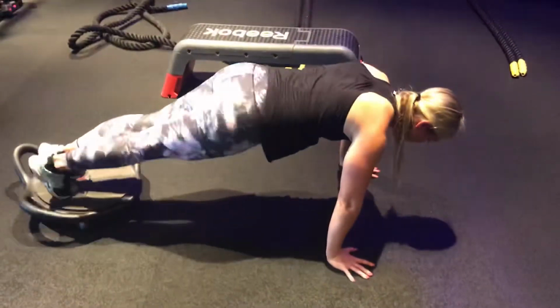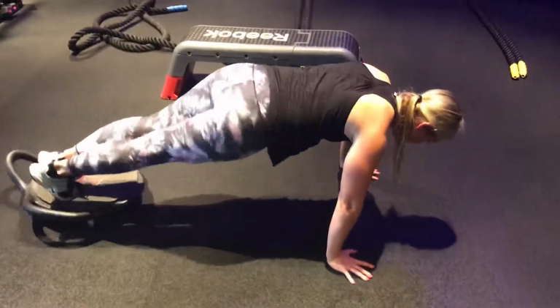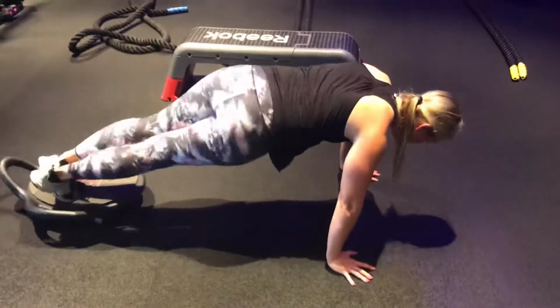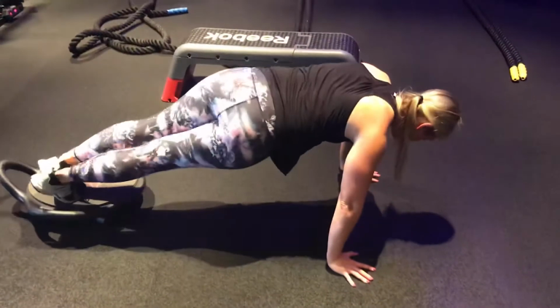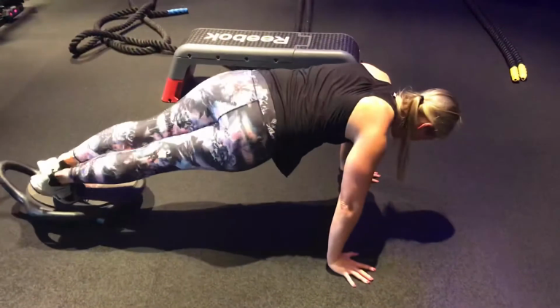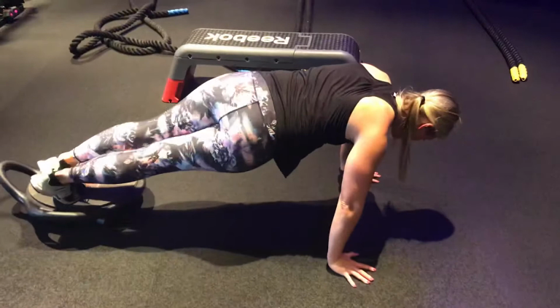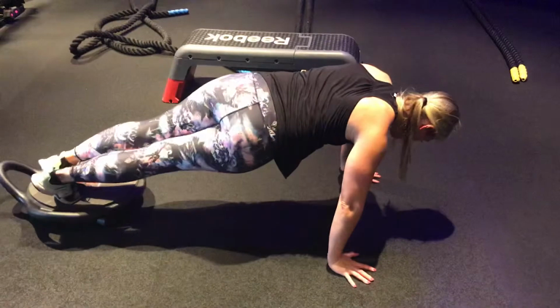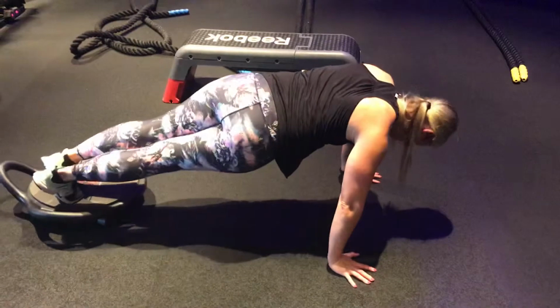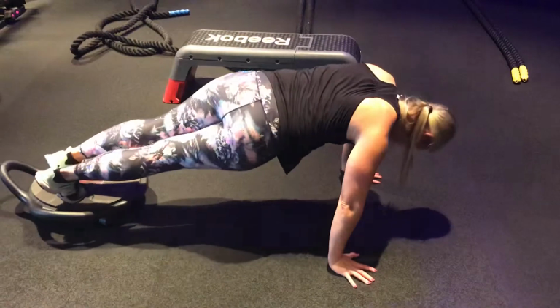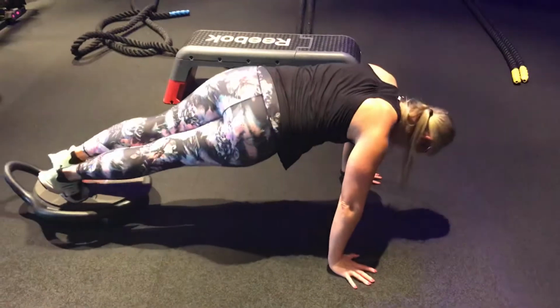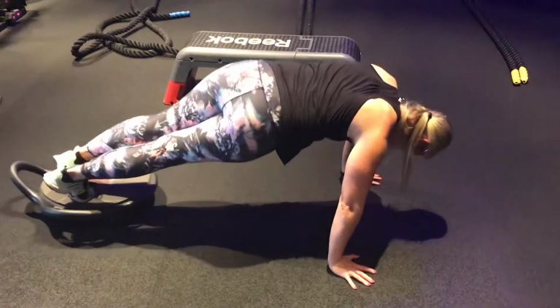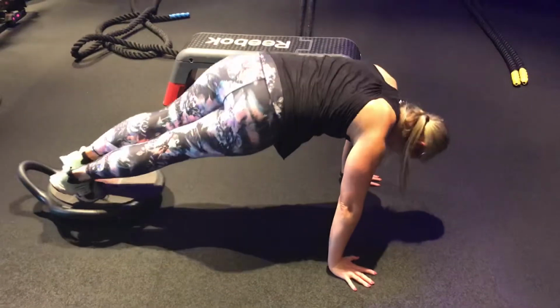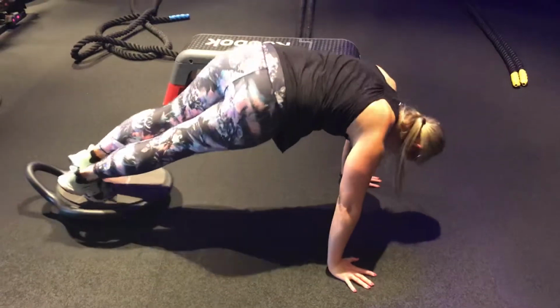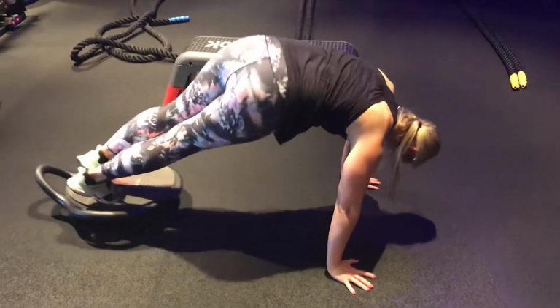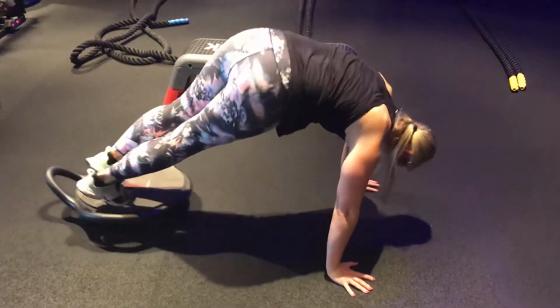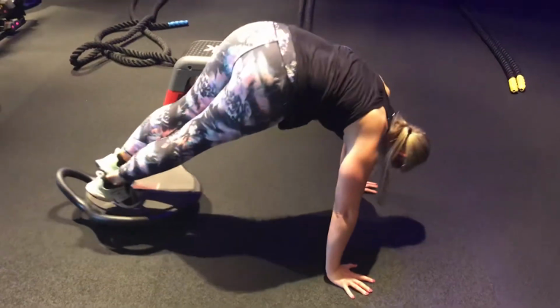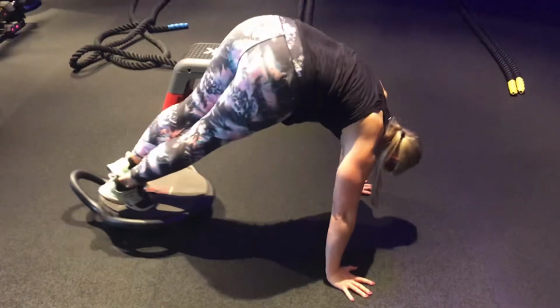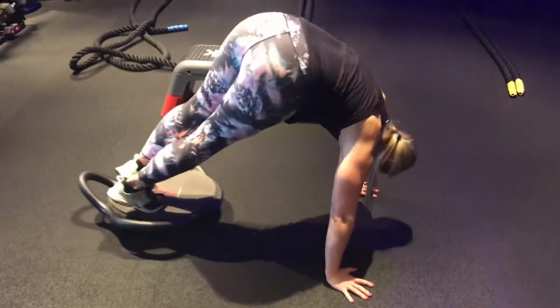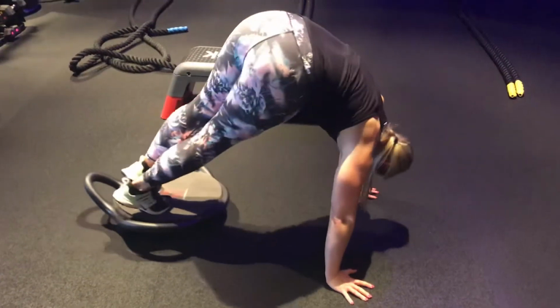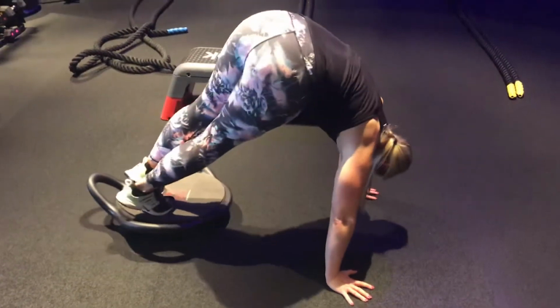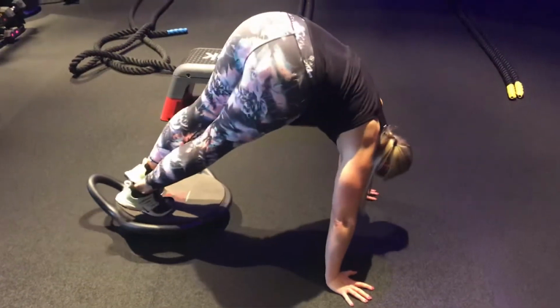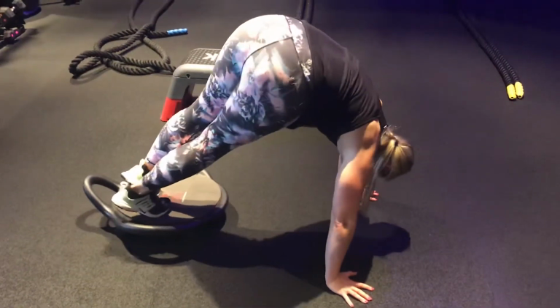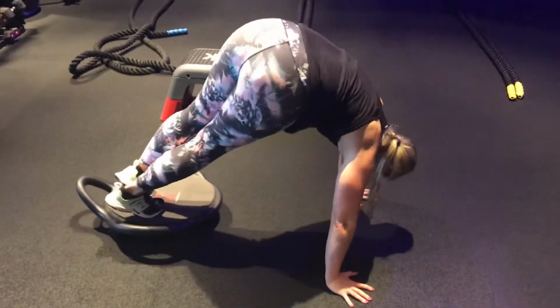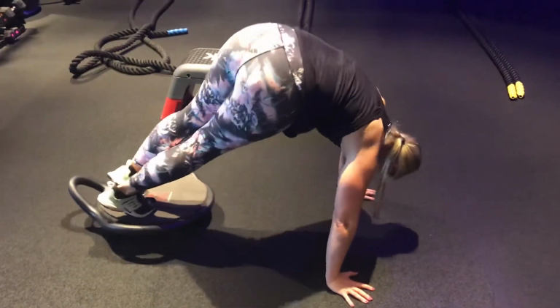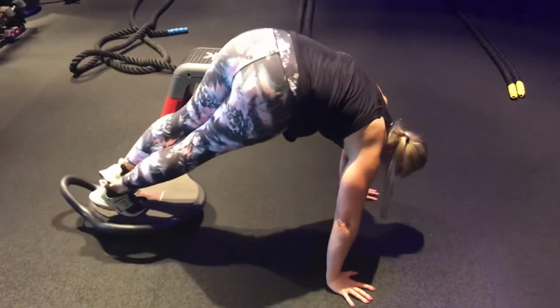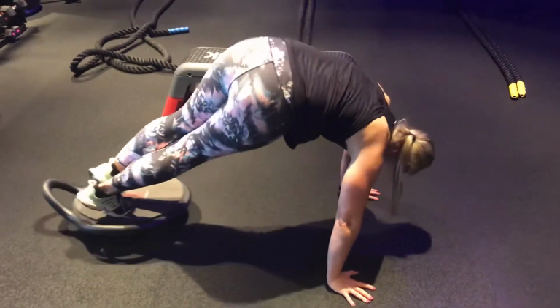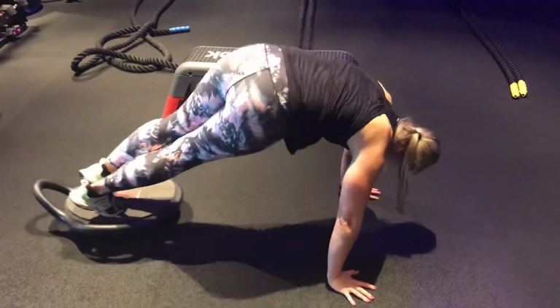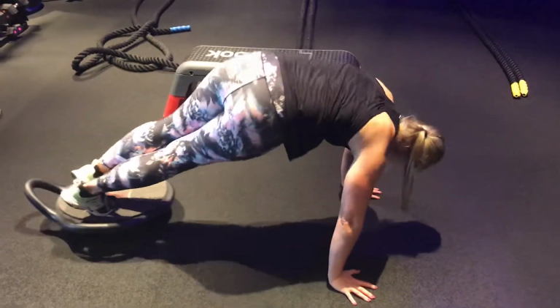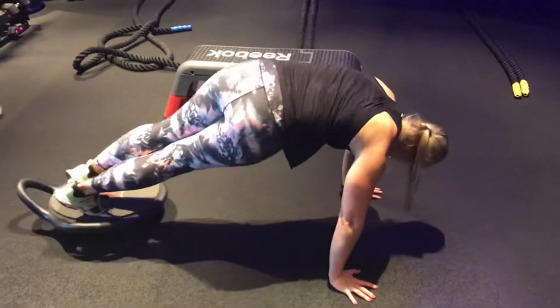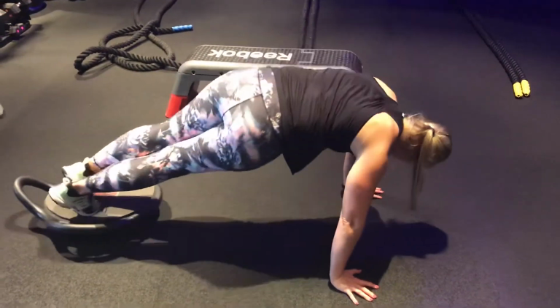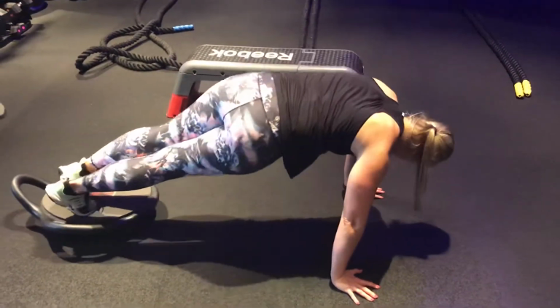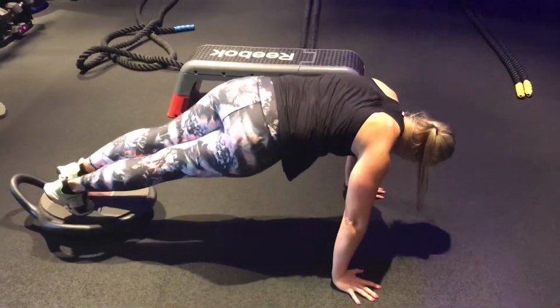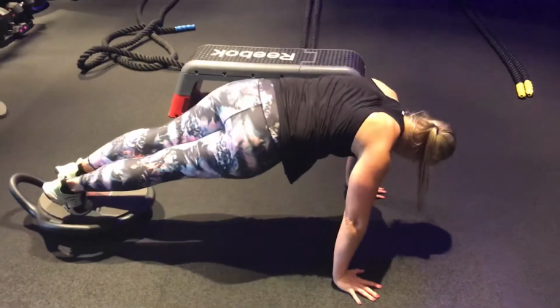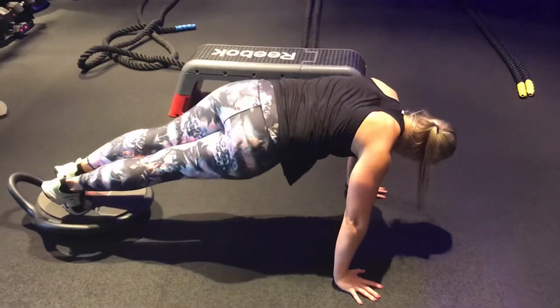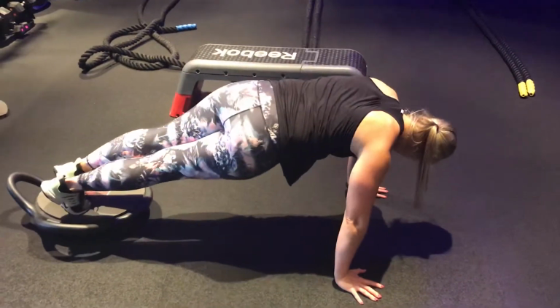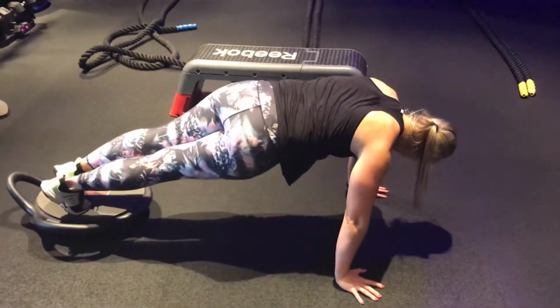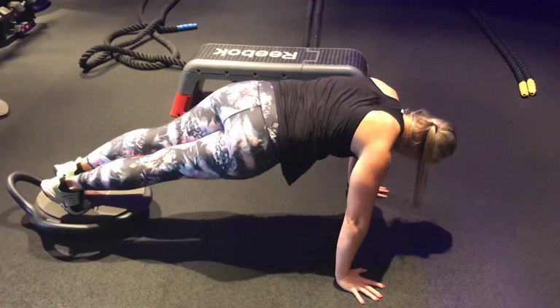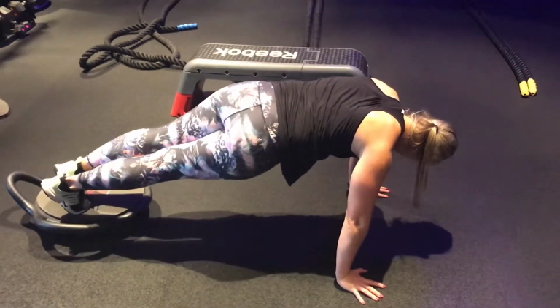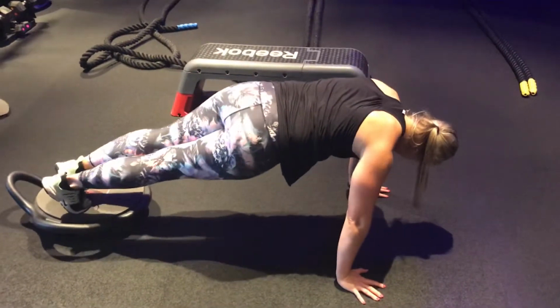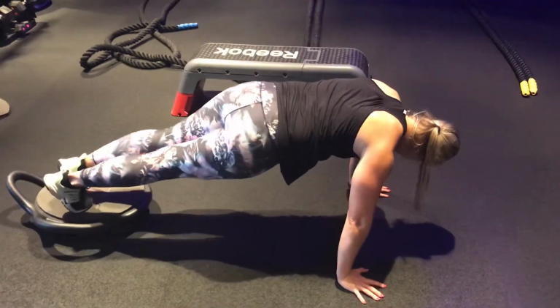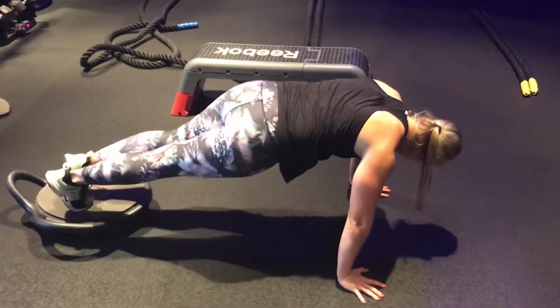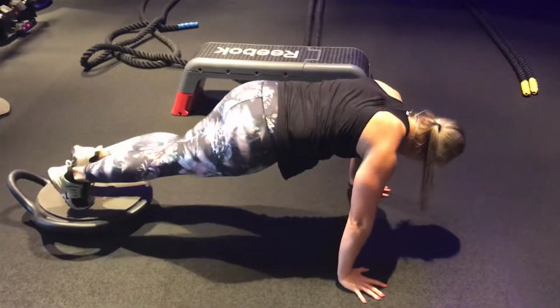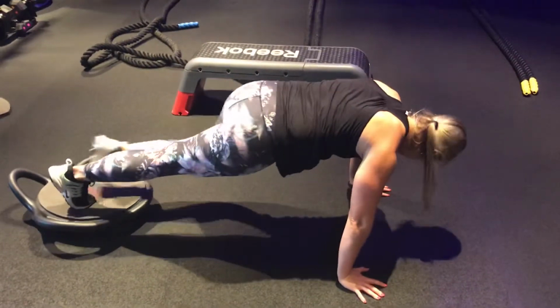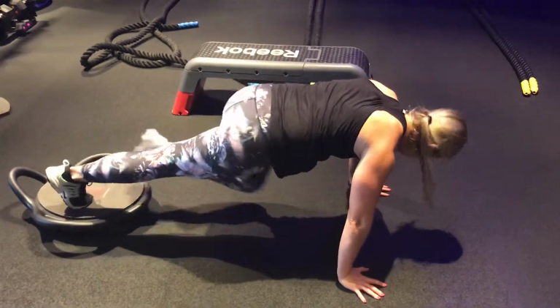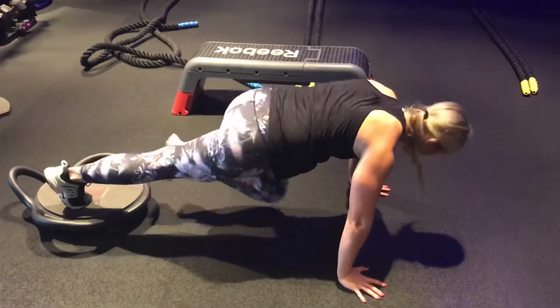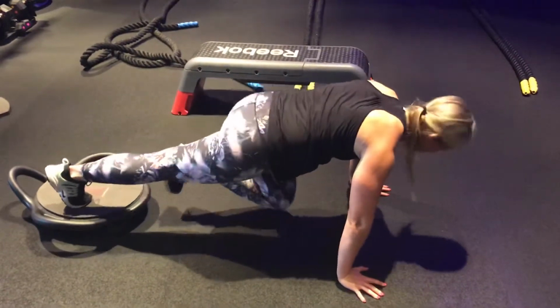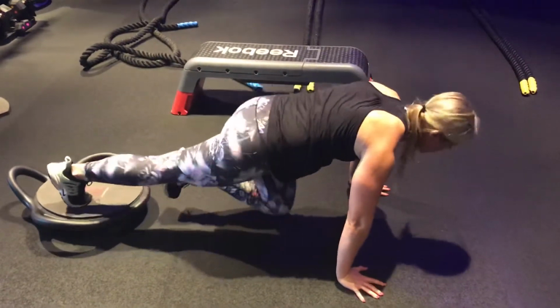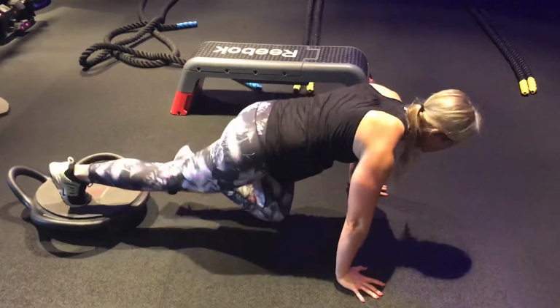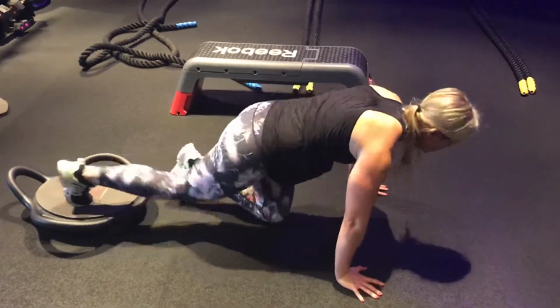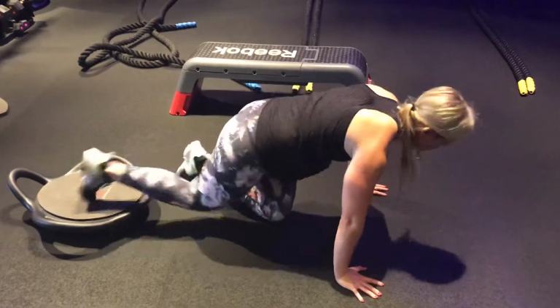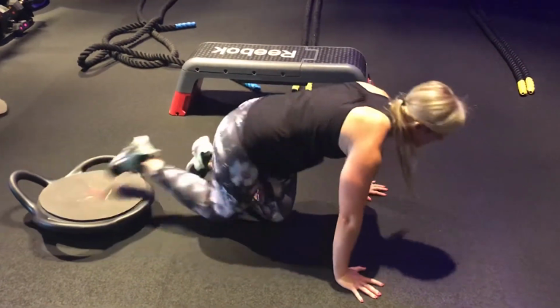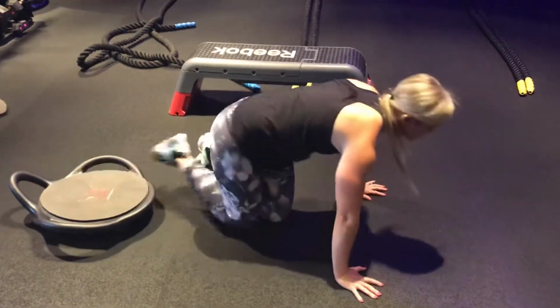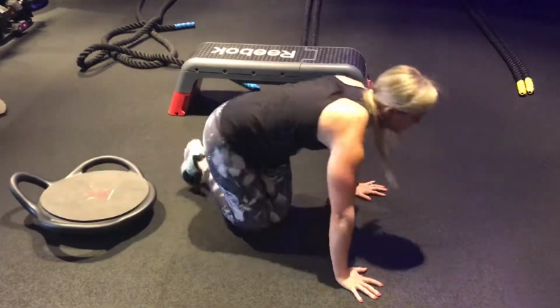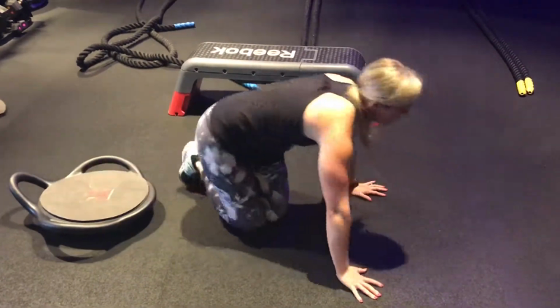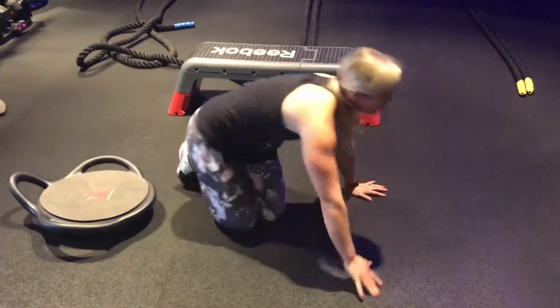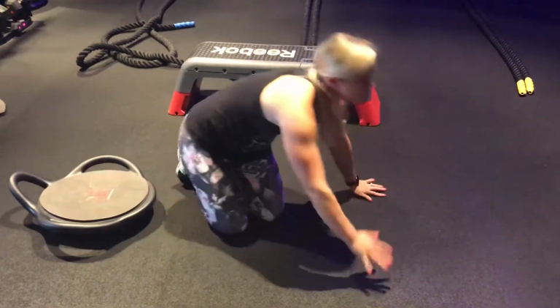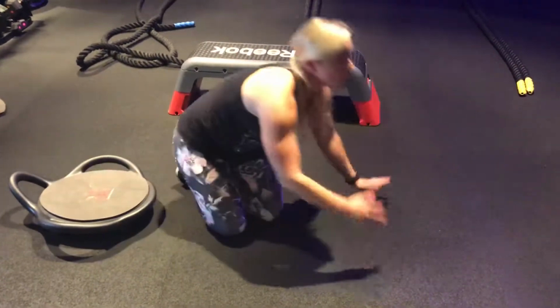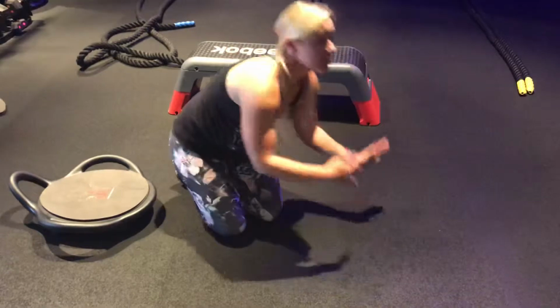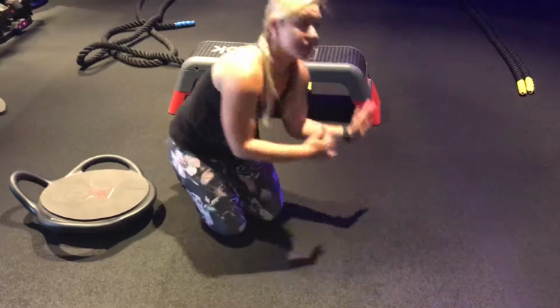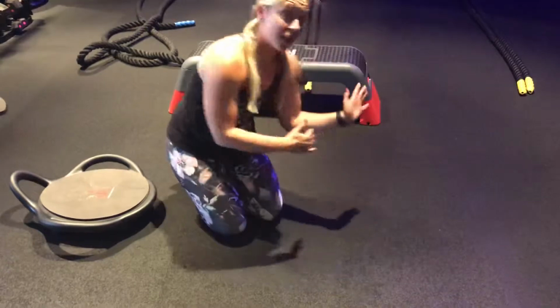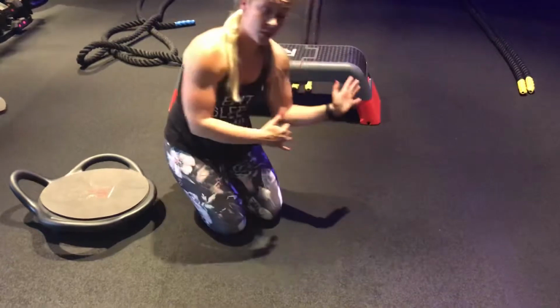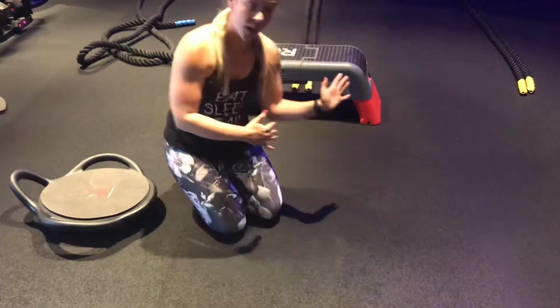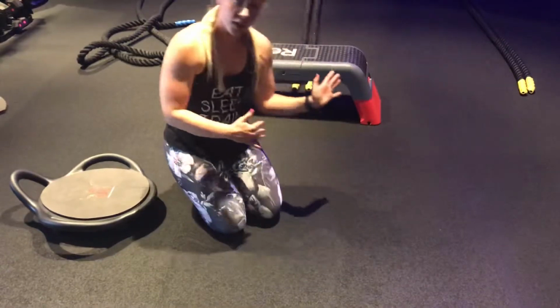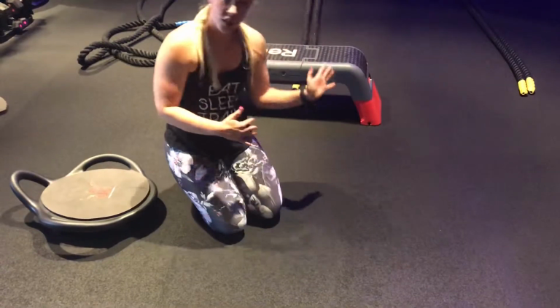Then you can transfer over, switching it to the right. So you're just going to point your toes towards that direction.